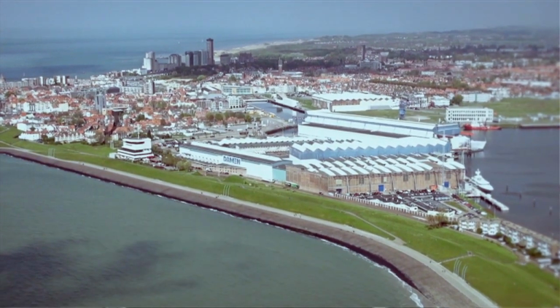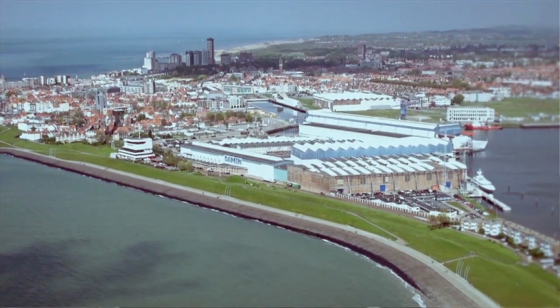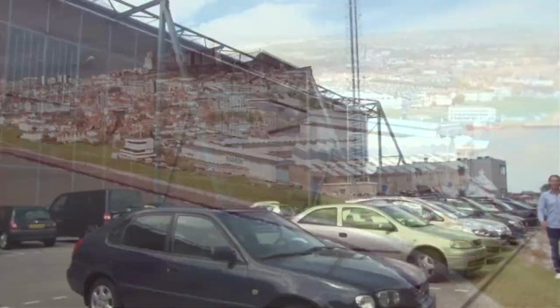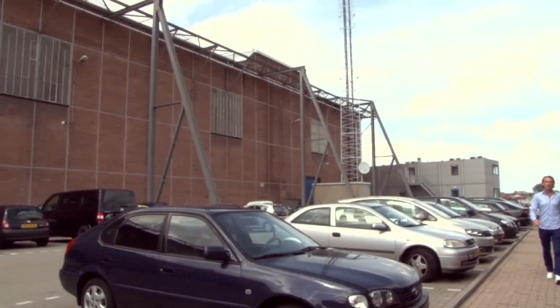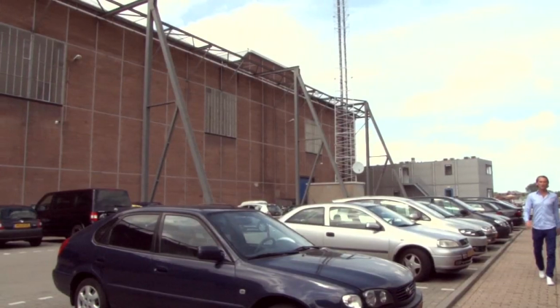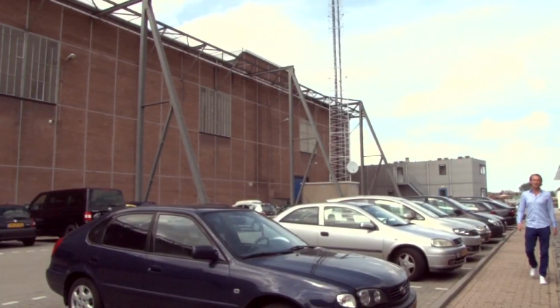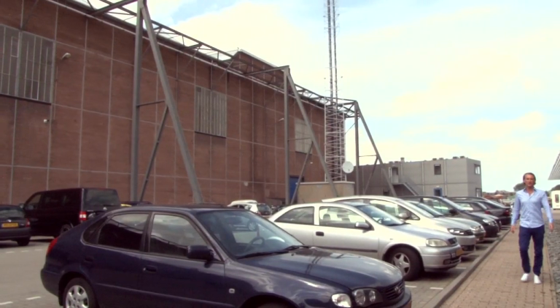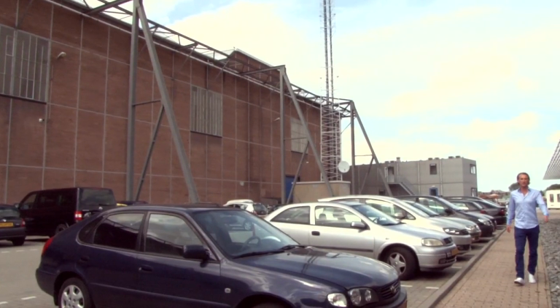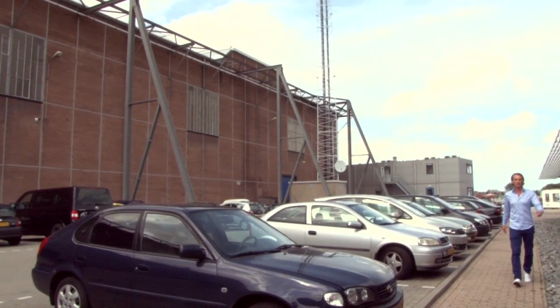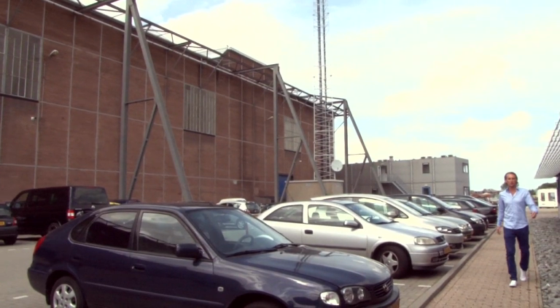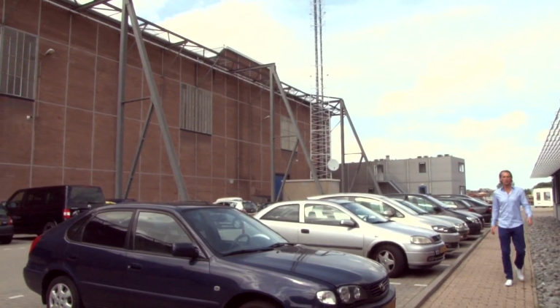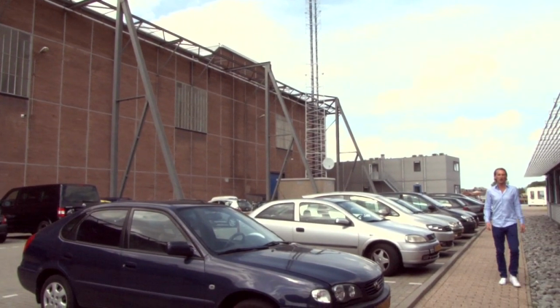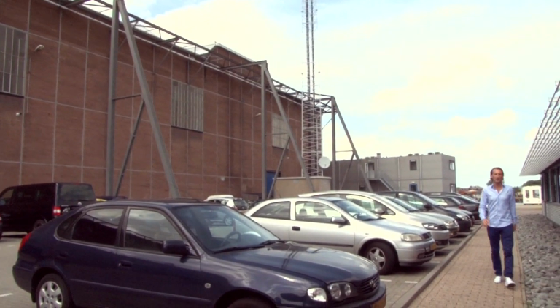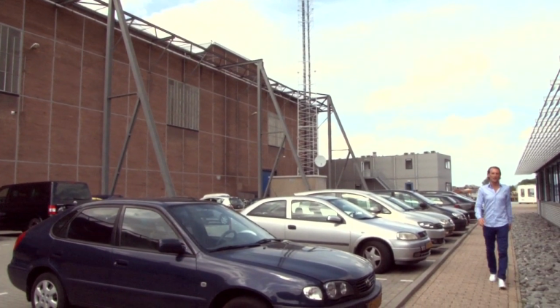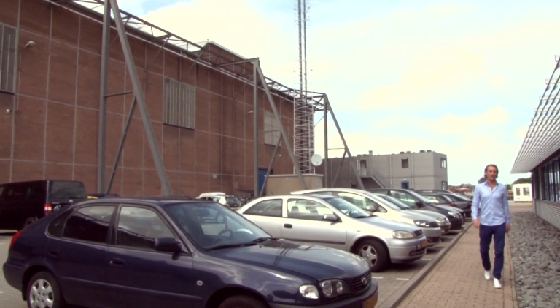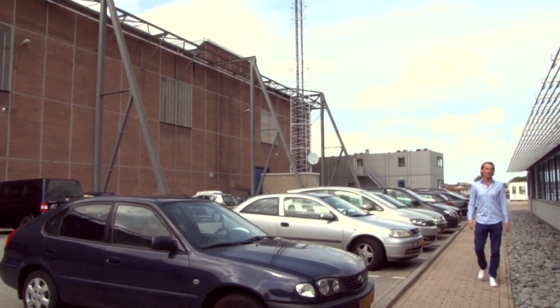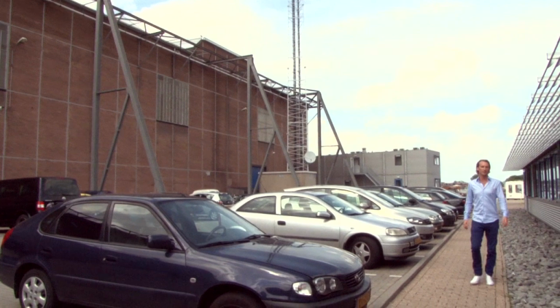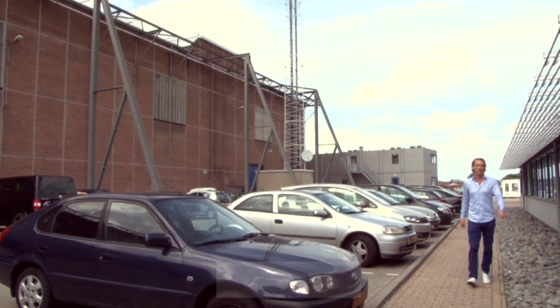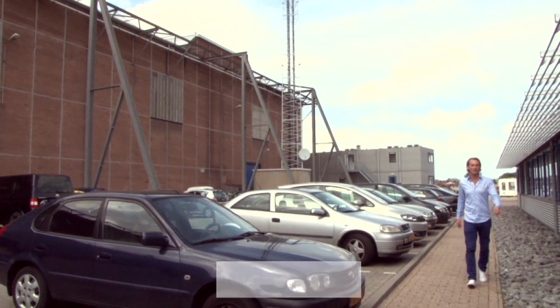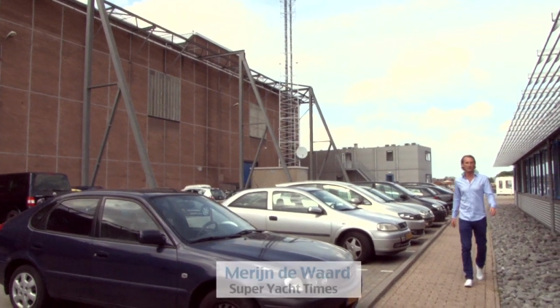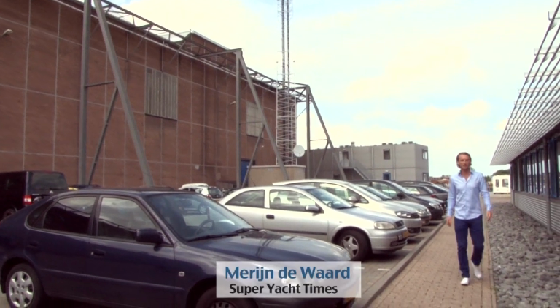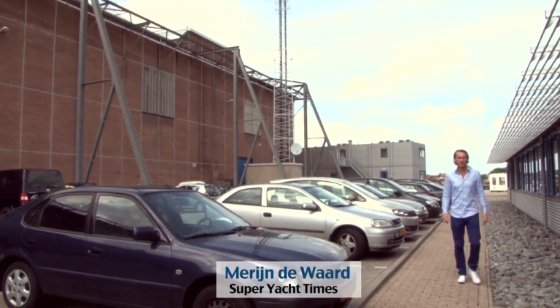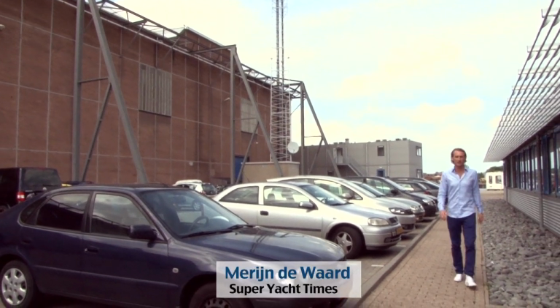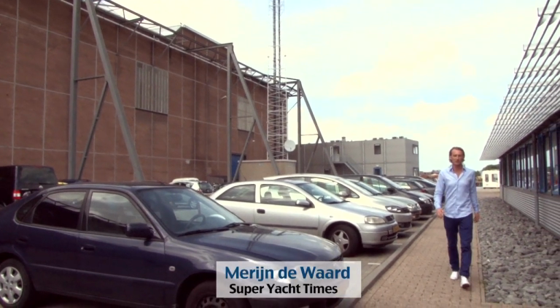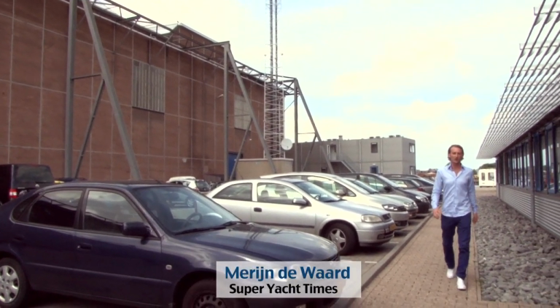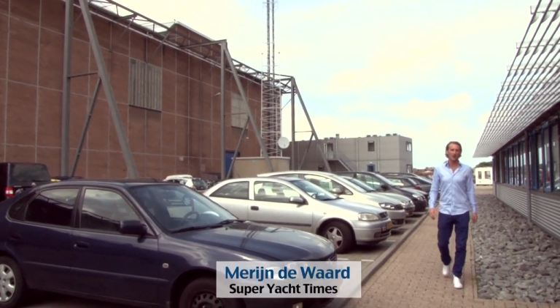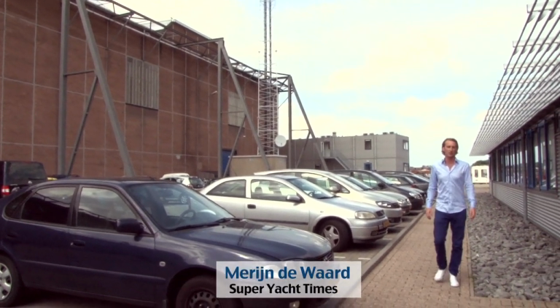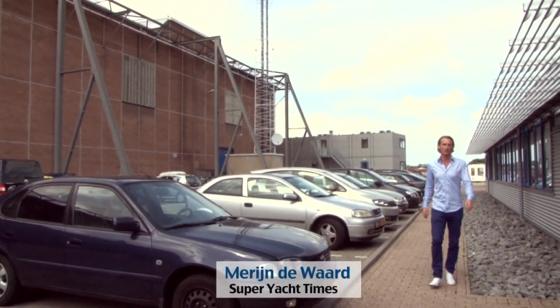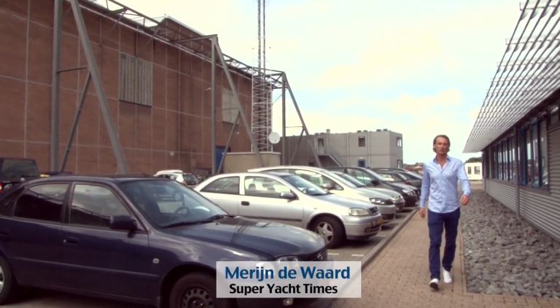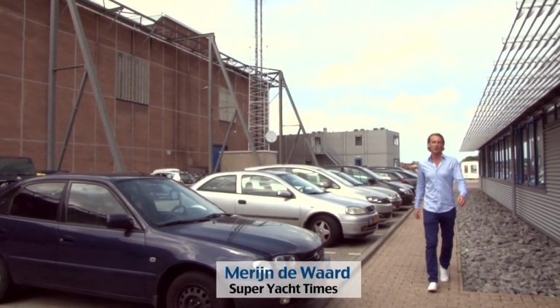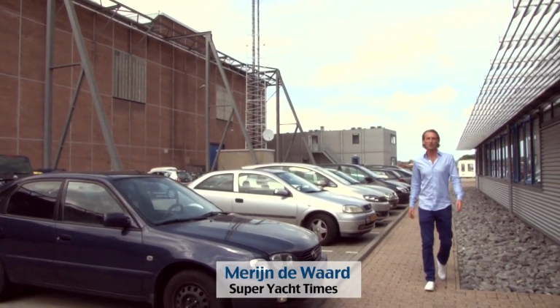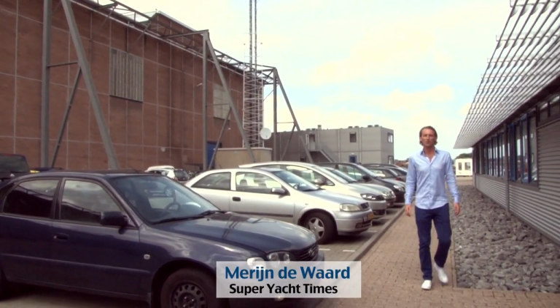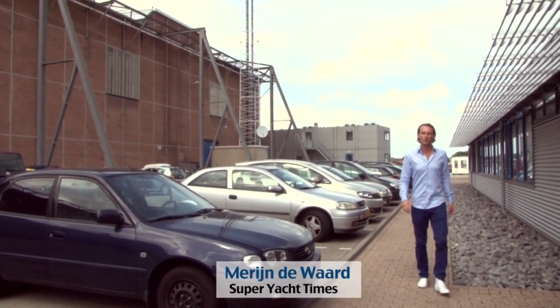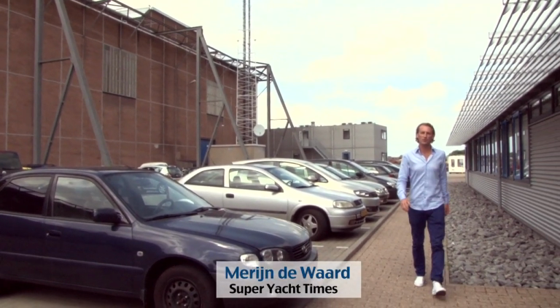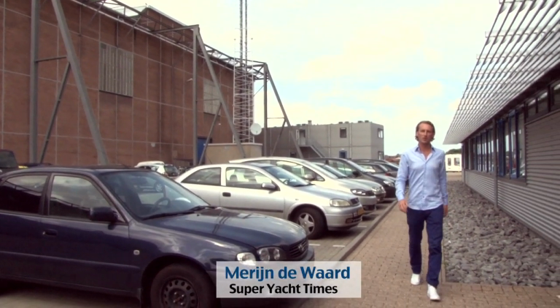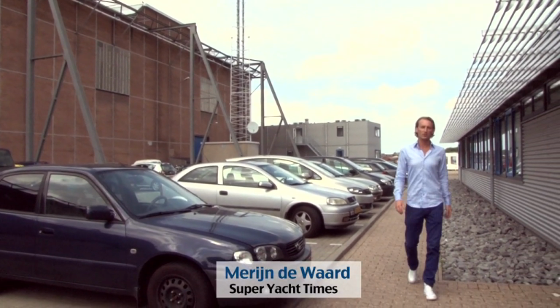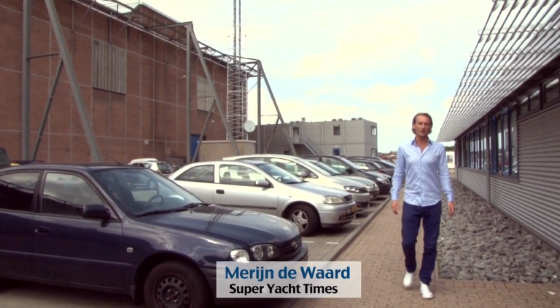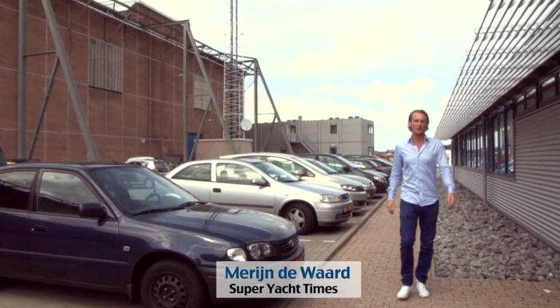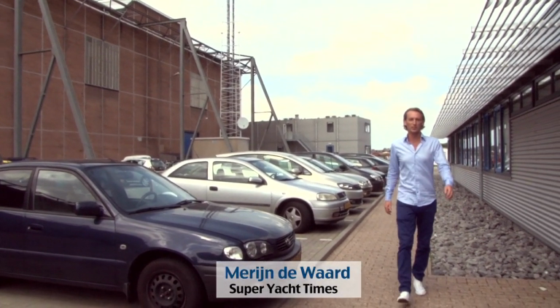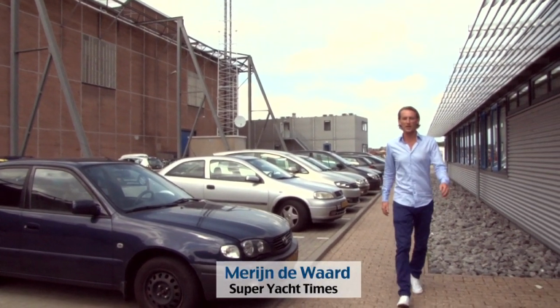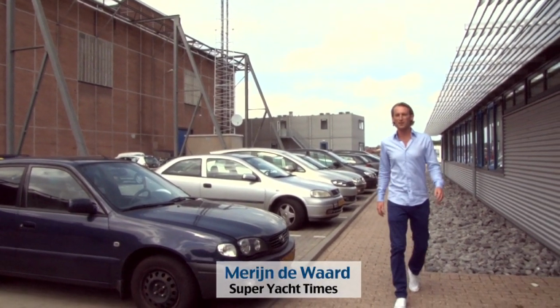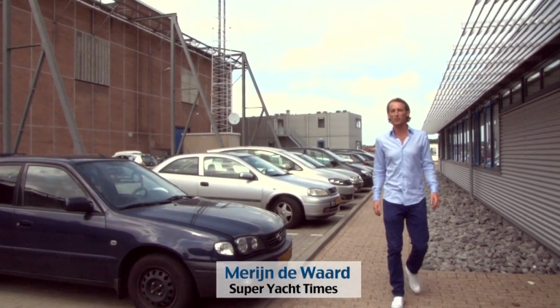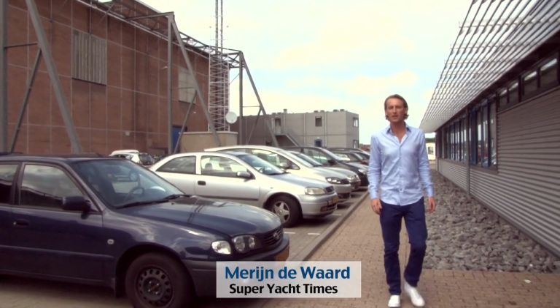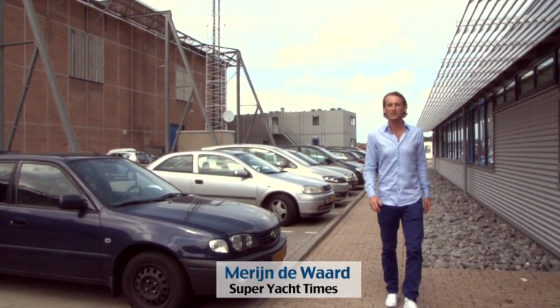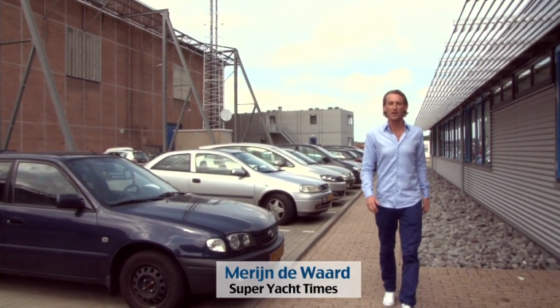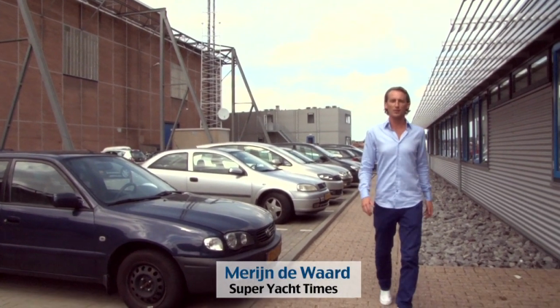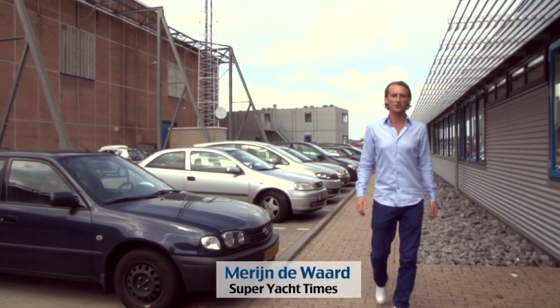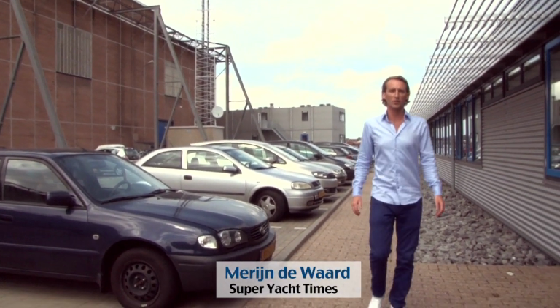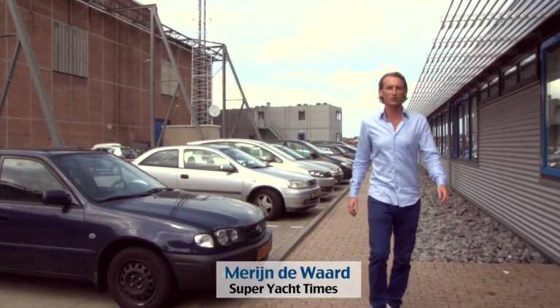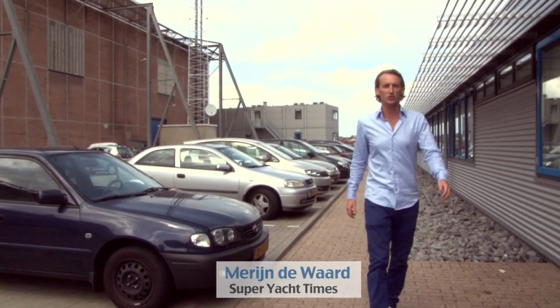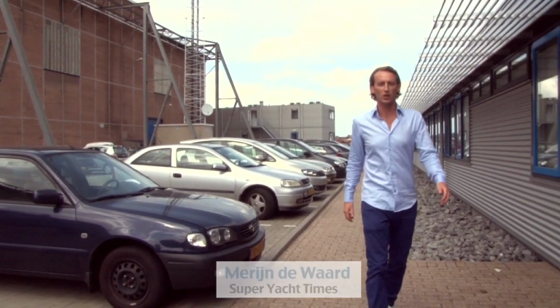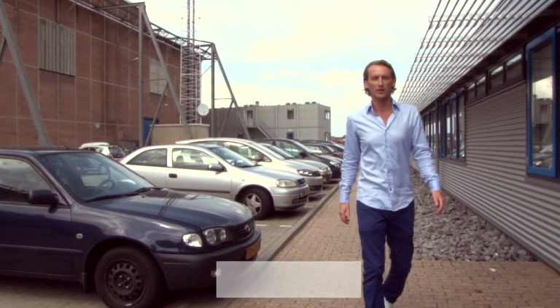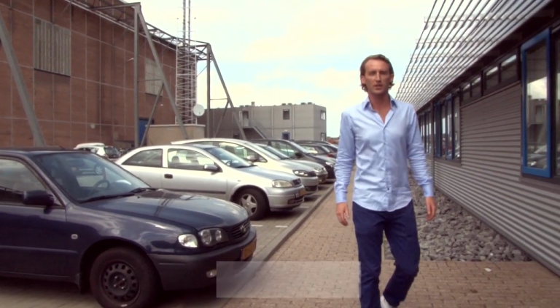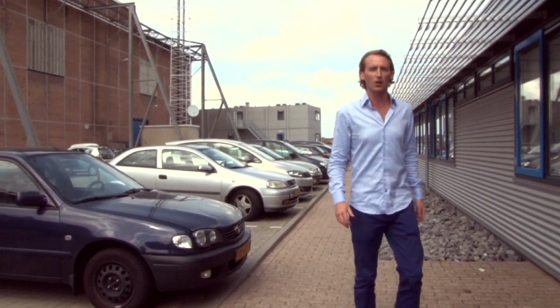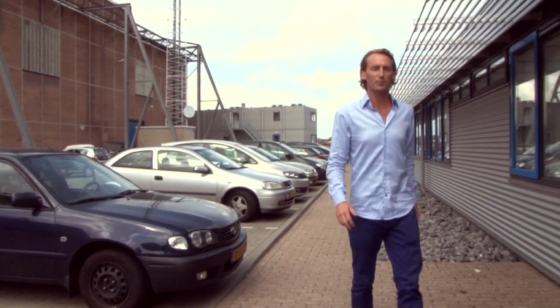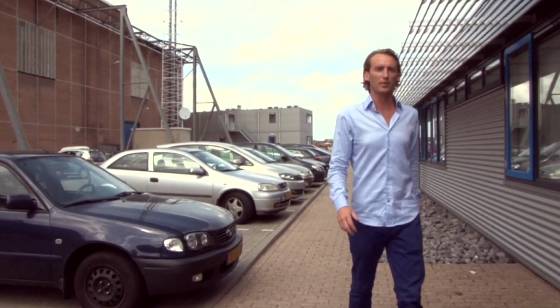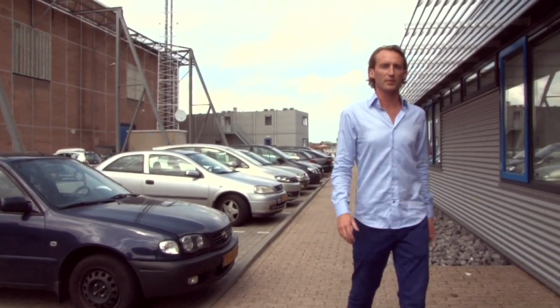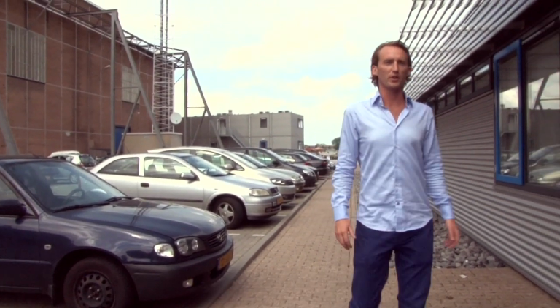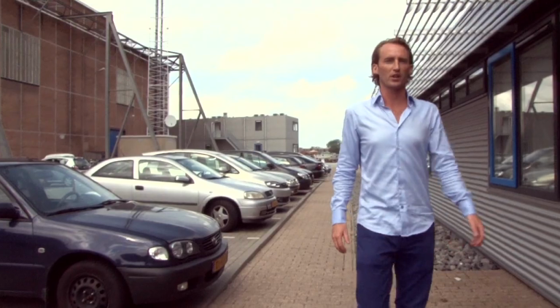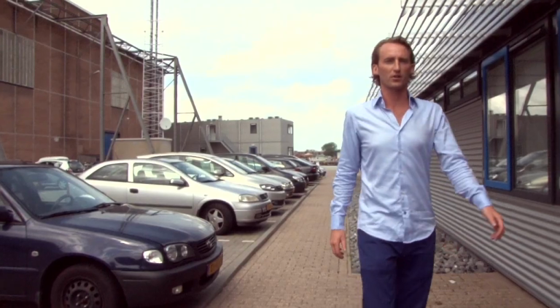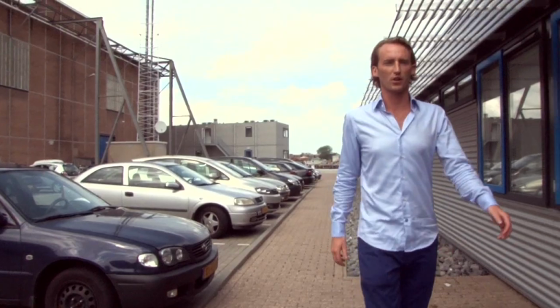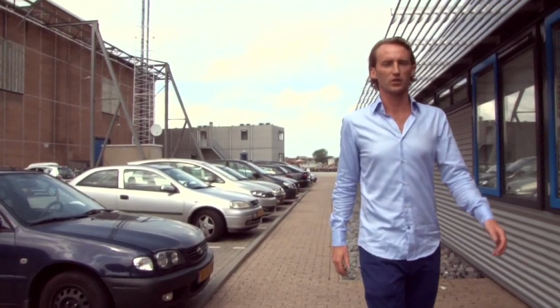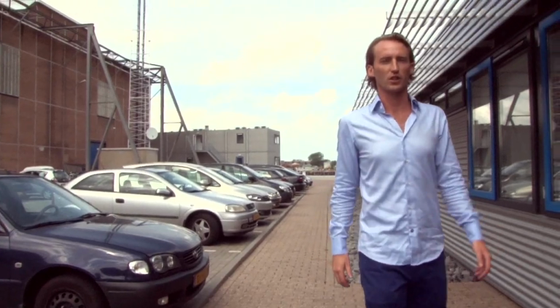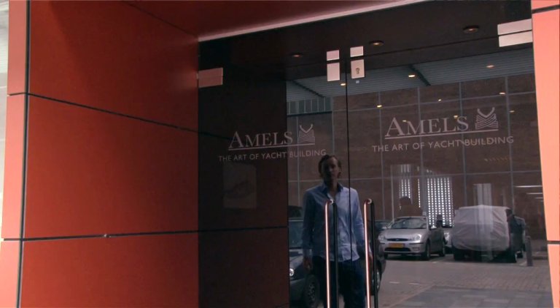Today I have a meeting with Rob Lyonleik, Managing Director of AMOS. Rob is going to explain to me what AMOS is going to show at the upcoming Monaco Yacht Show.